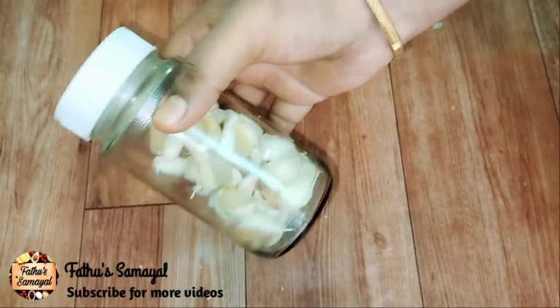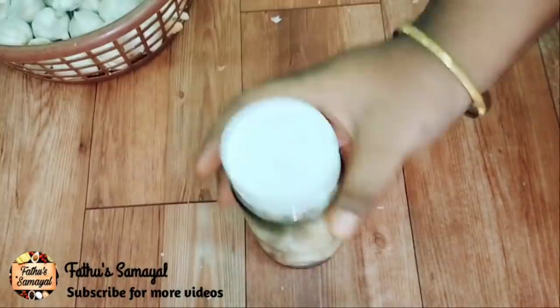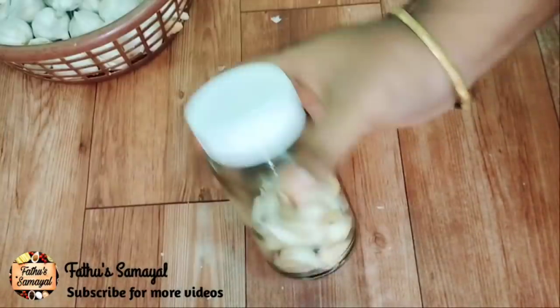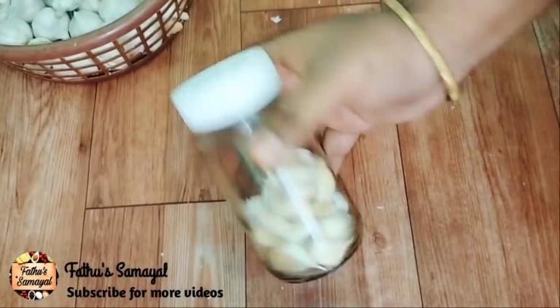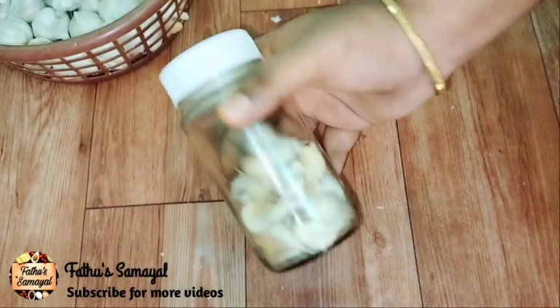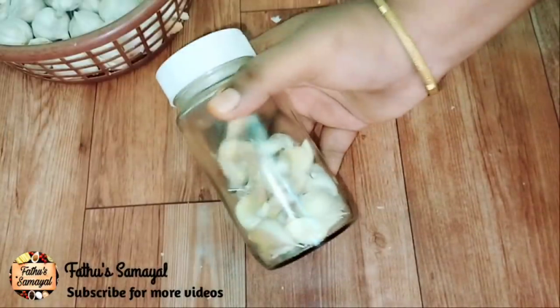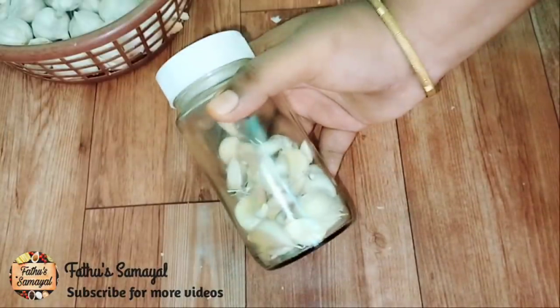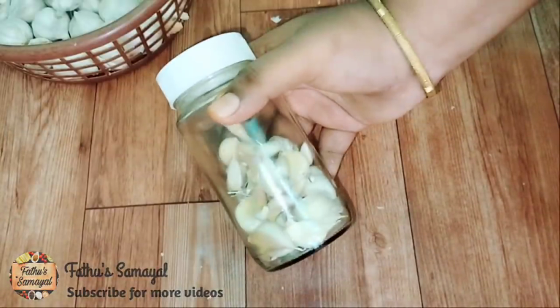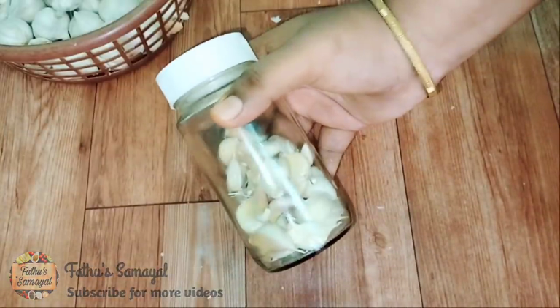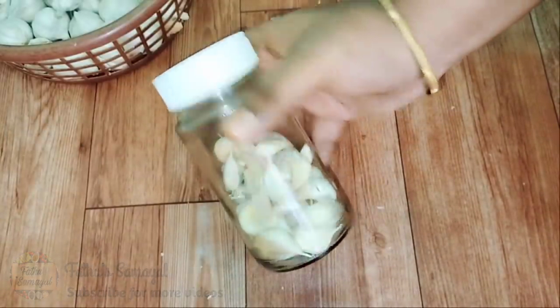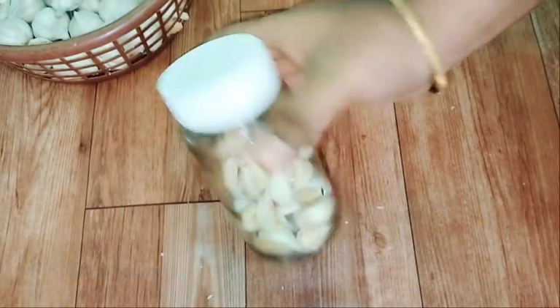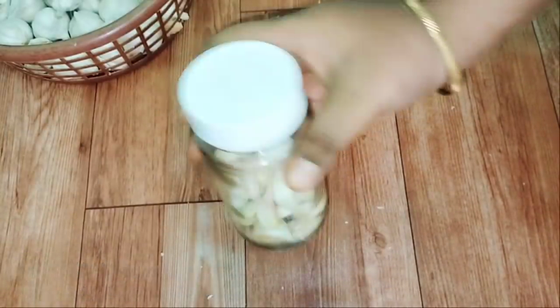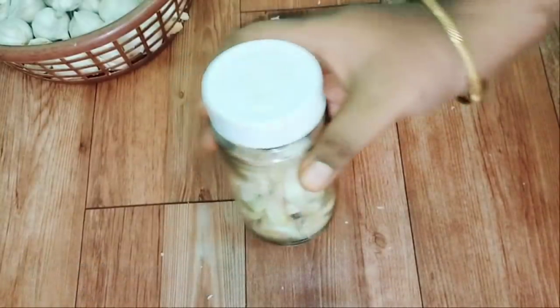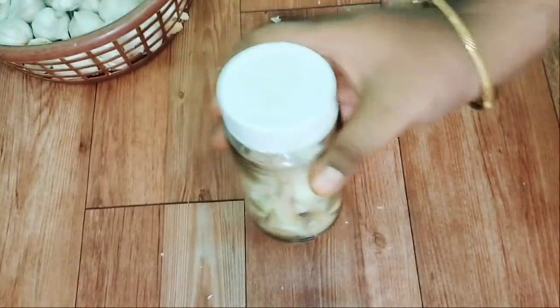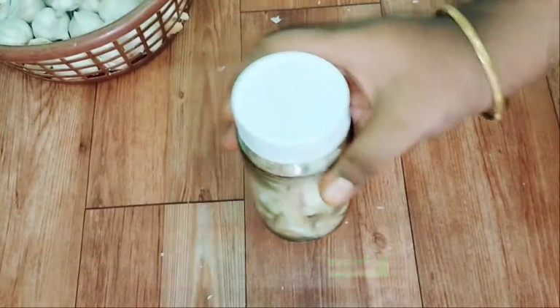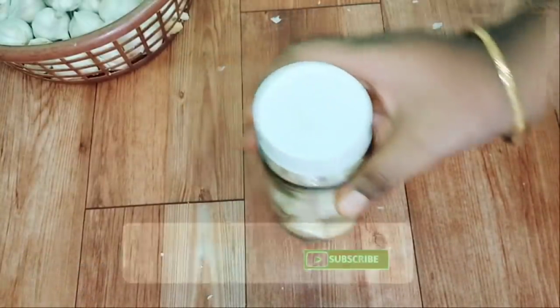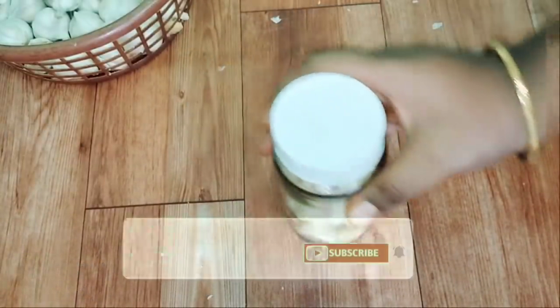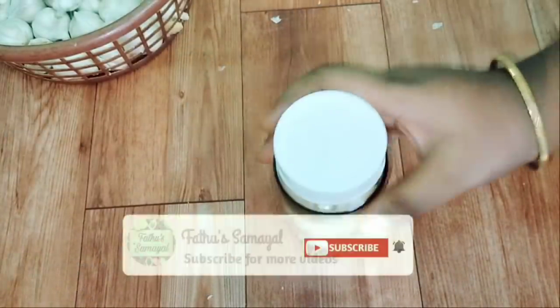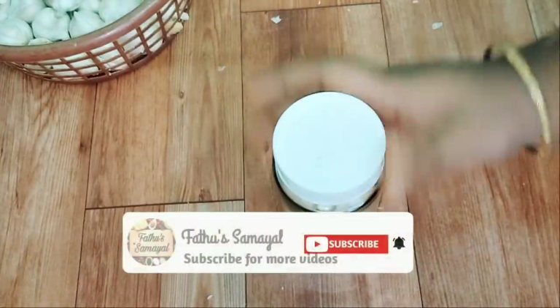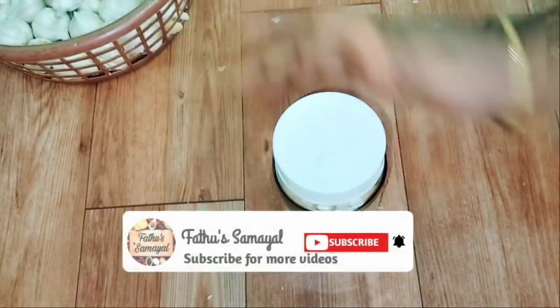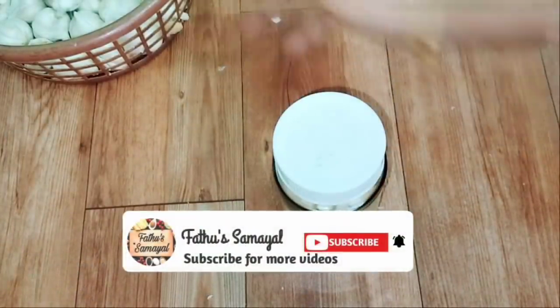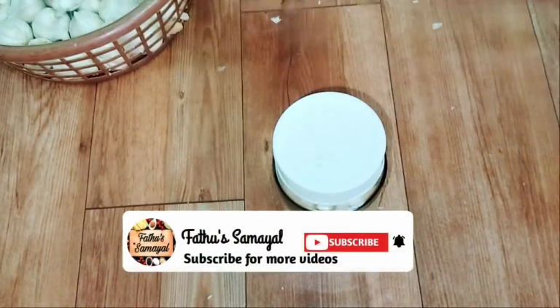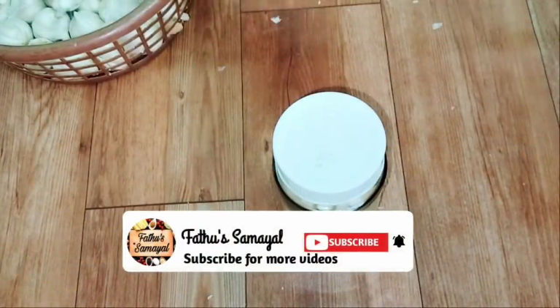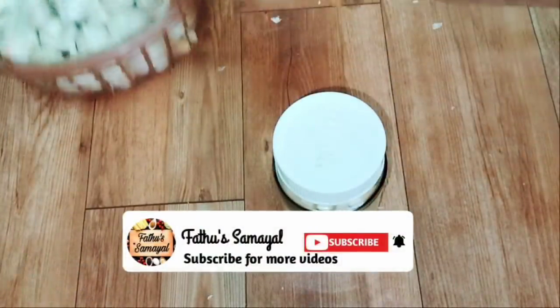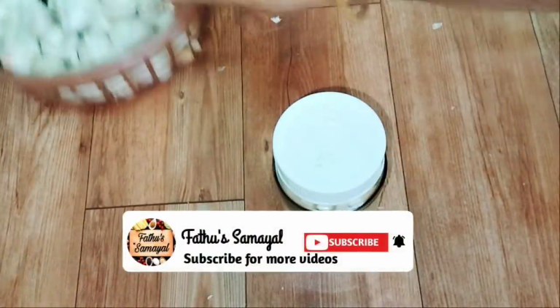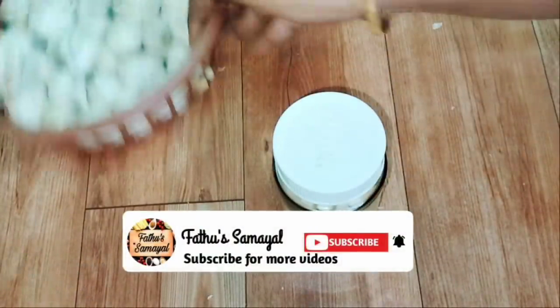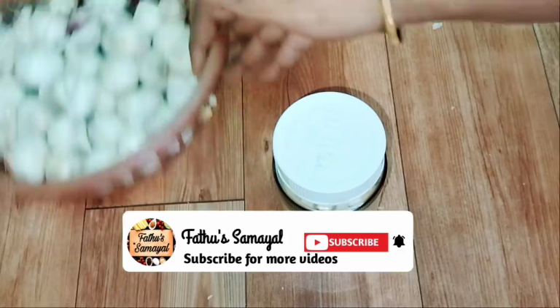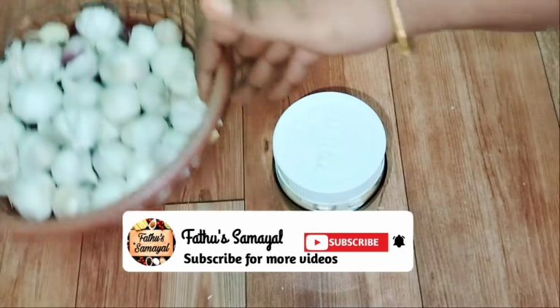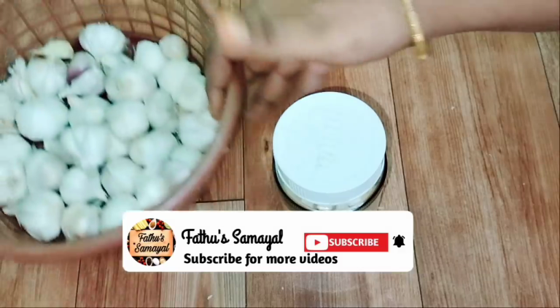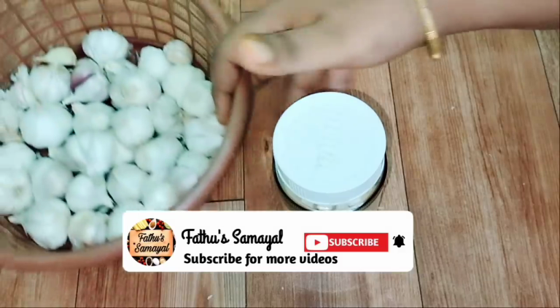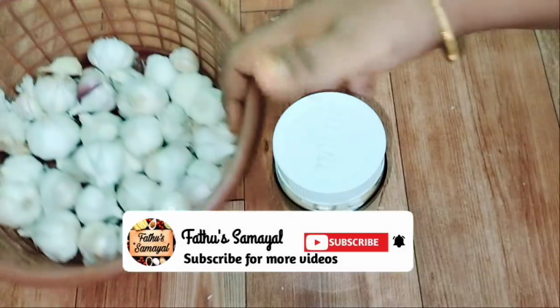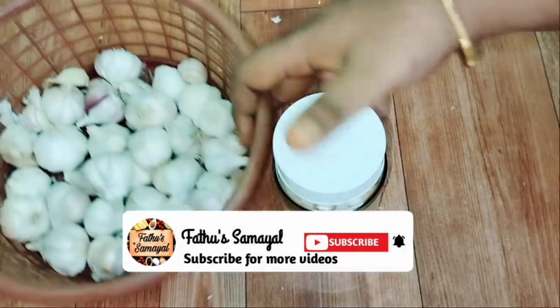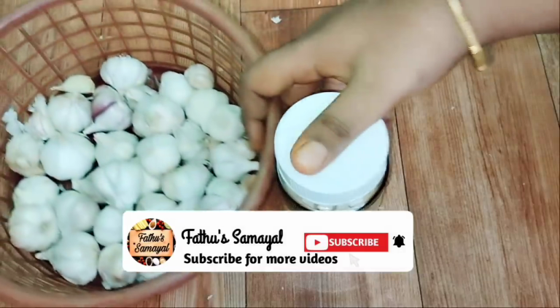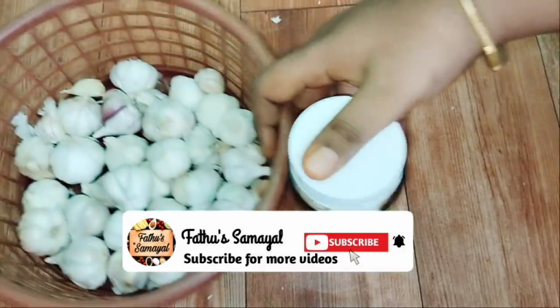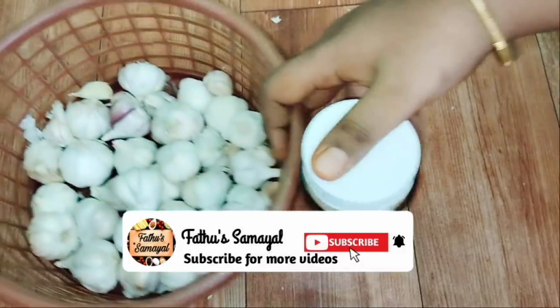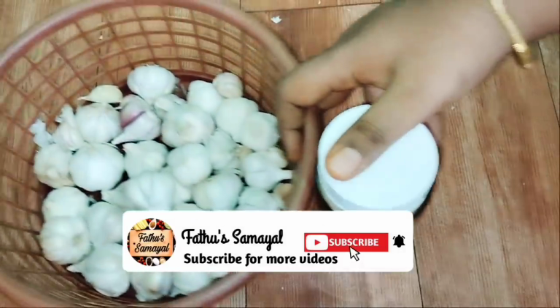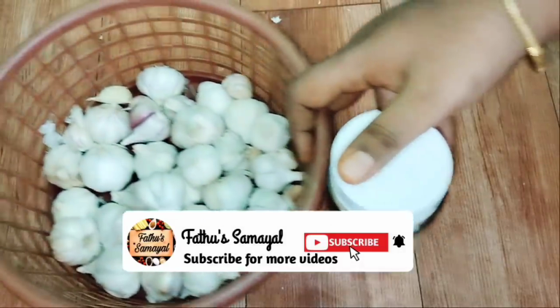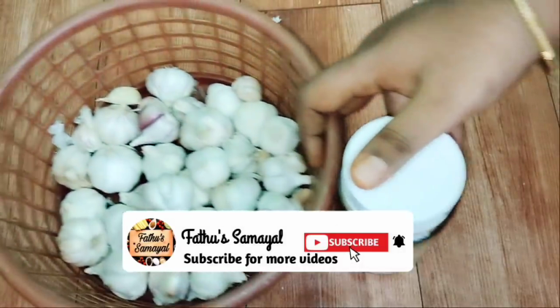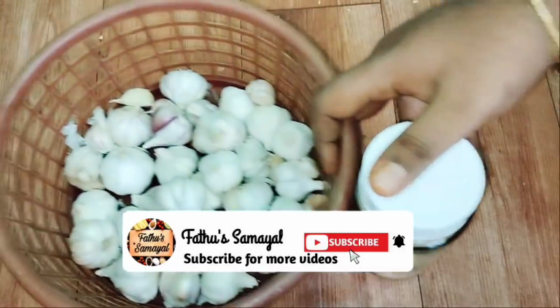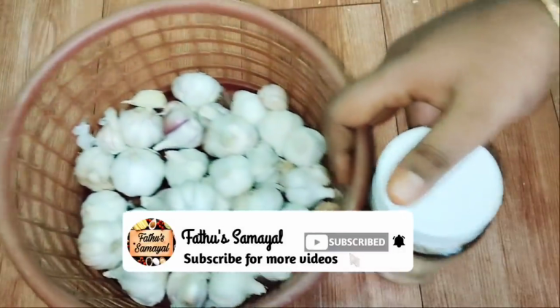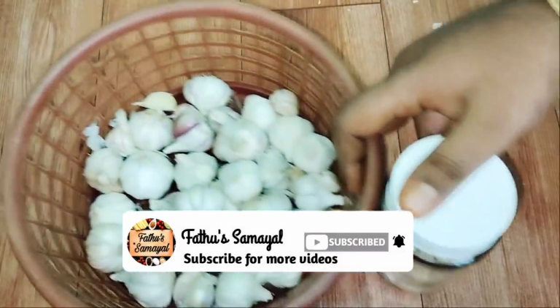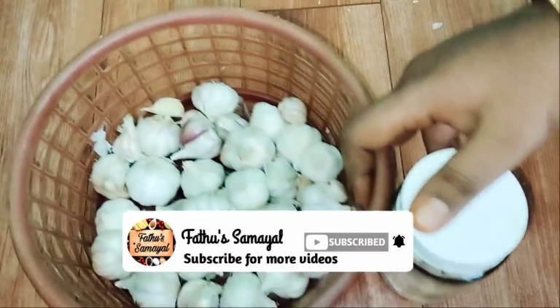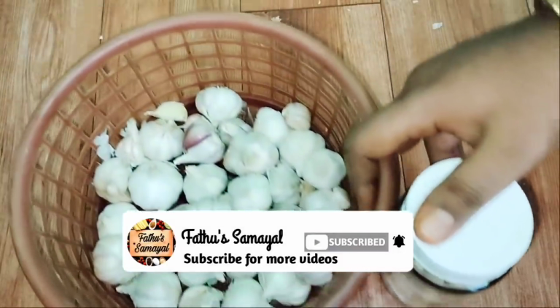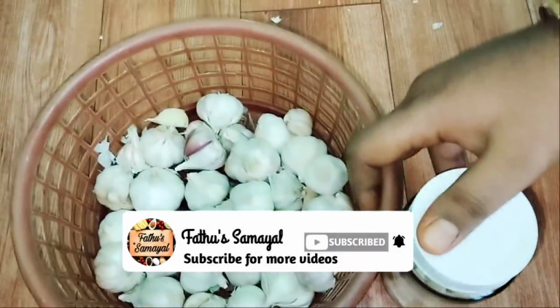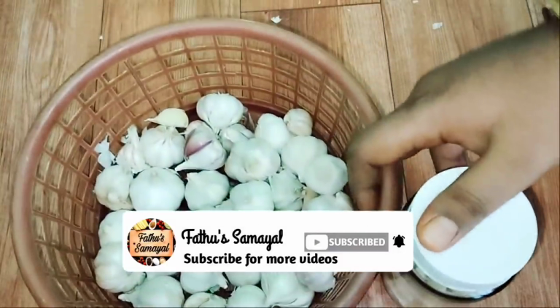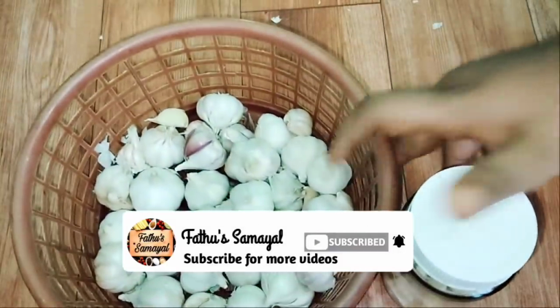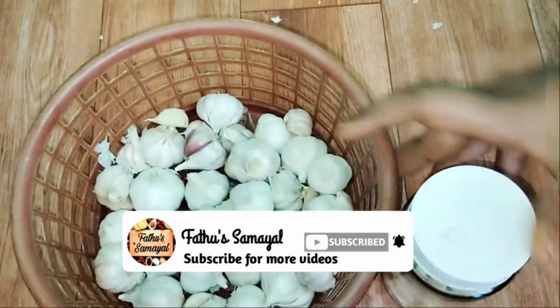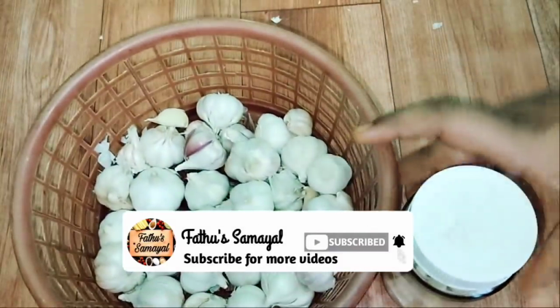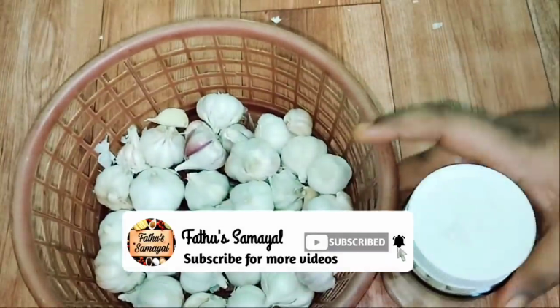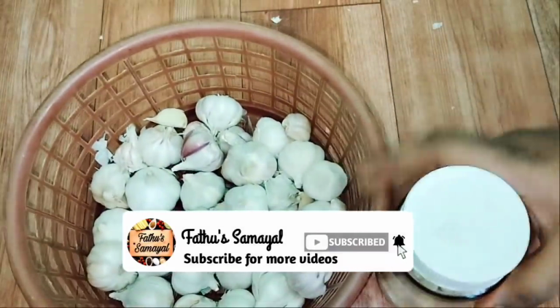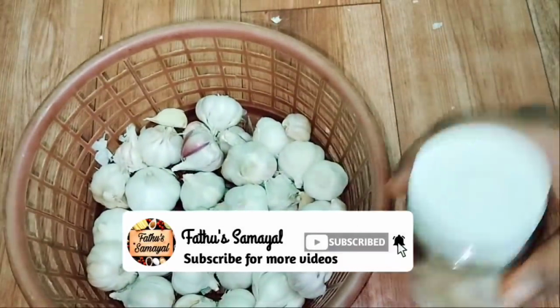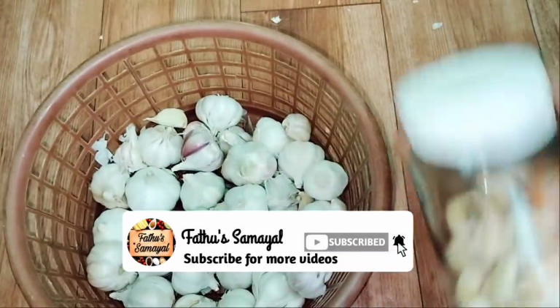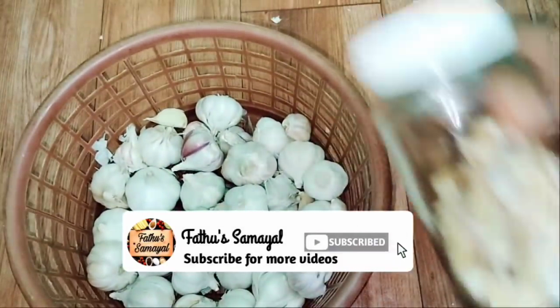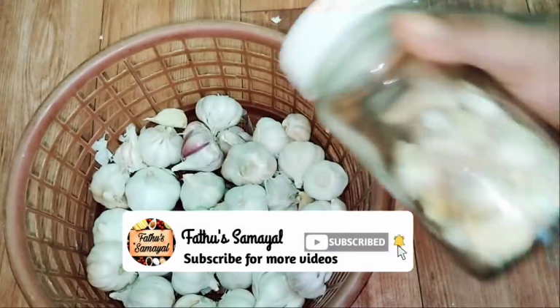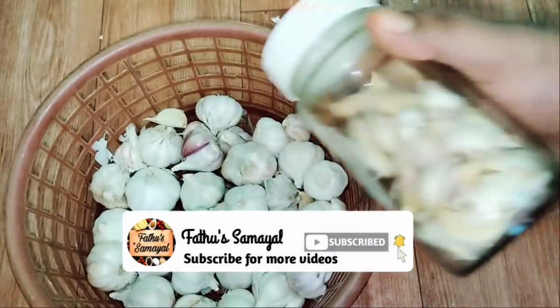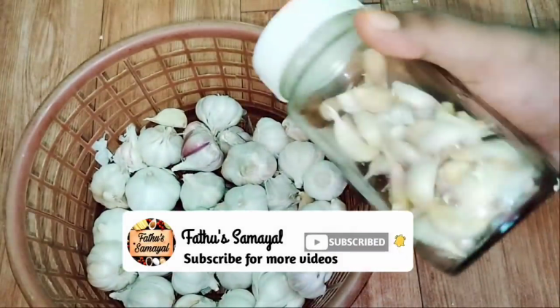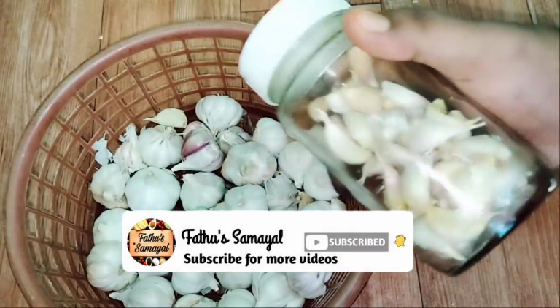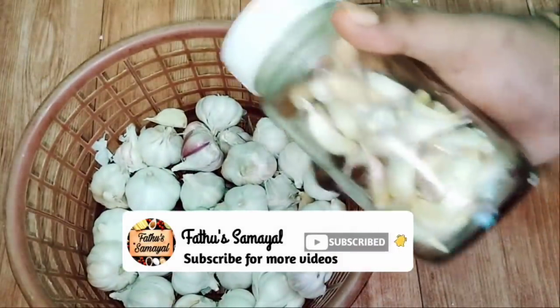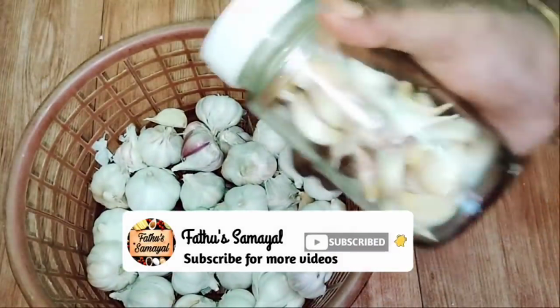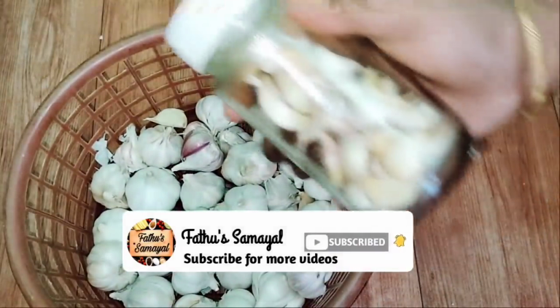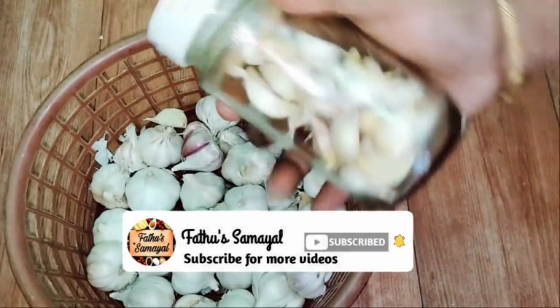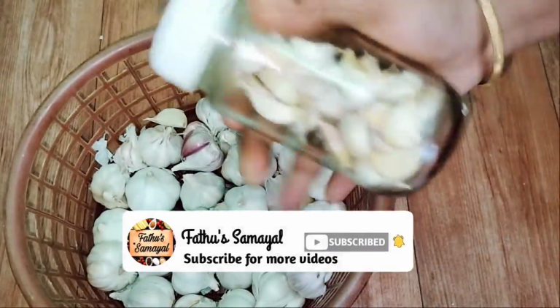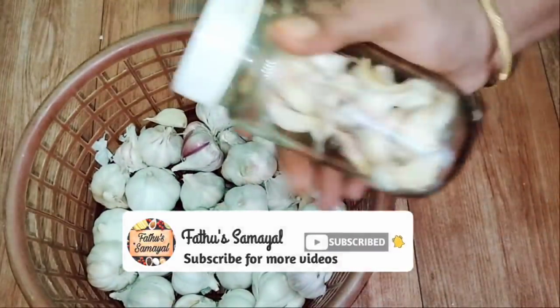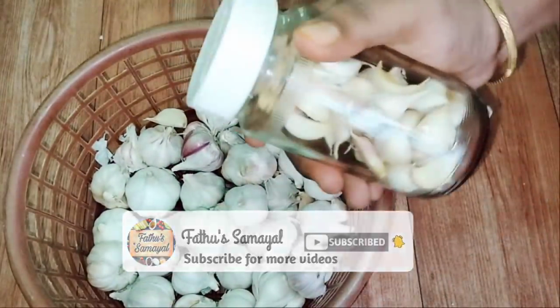So friends, subscribe to this channel and try it. Thanks for watching!